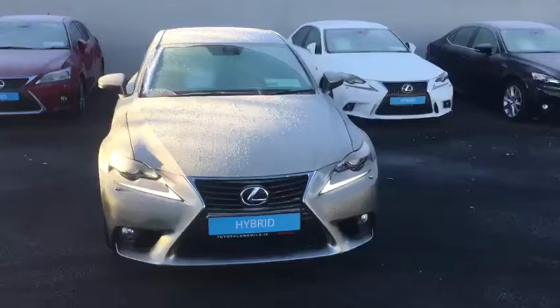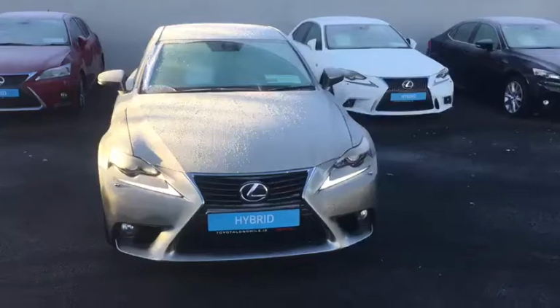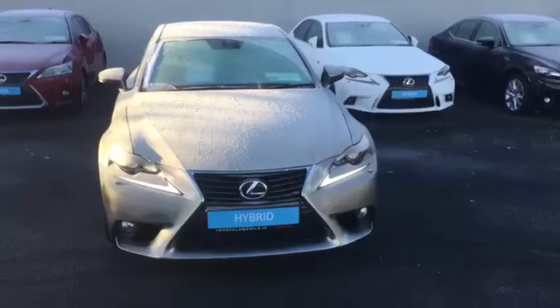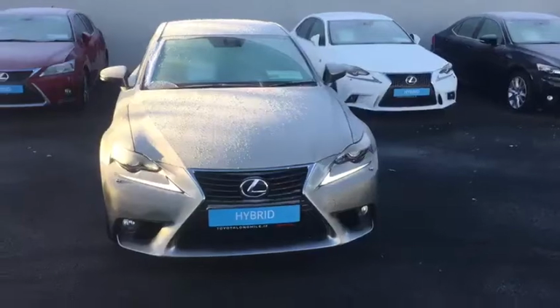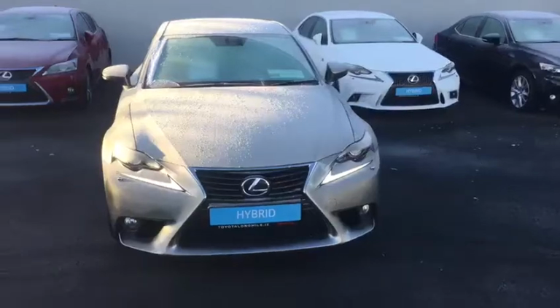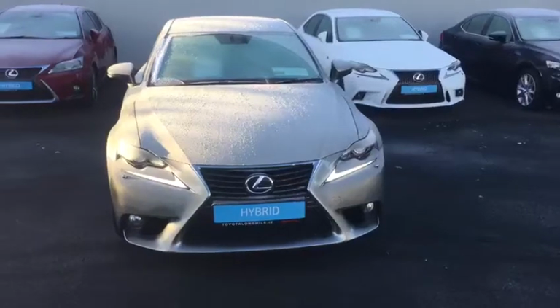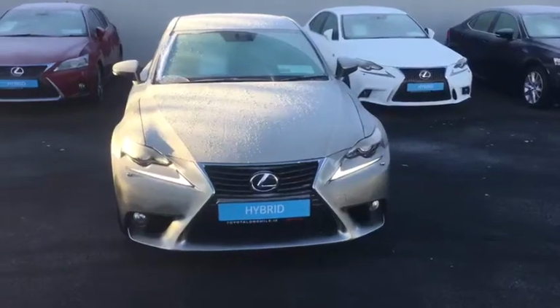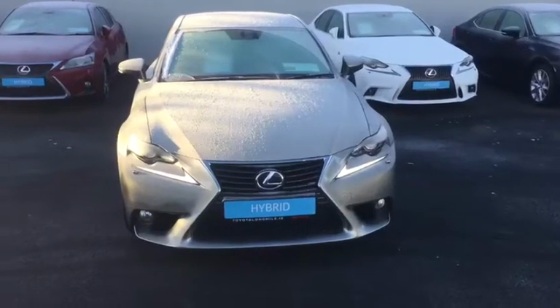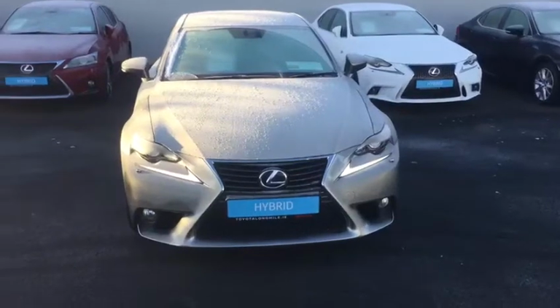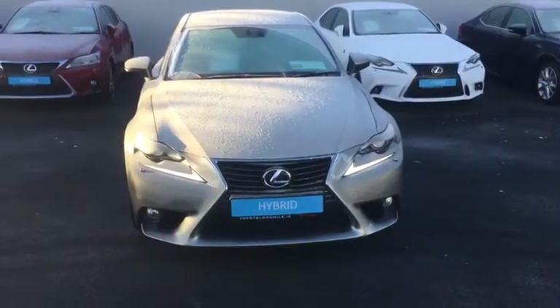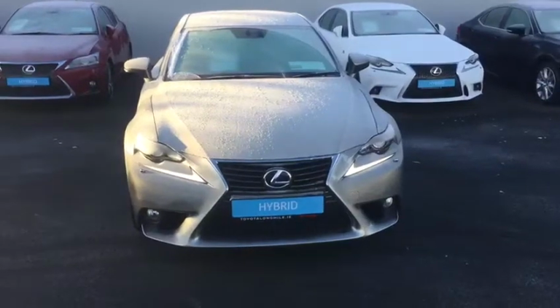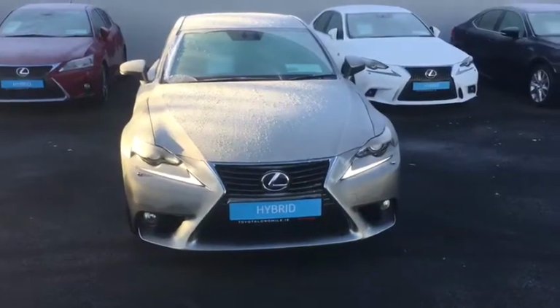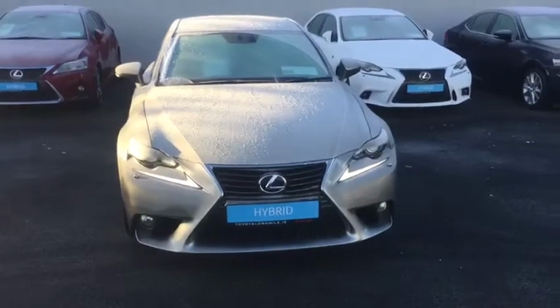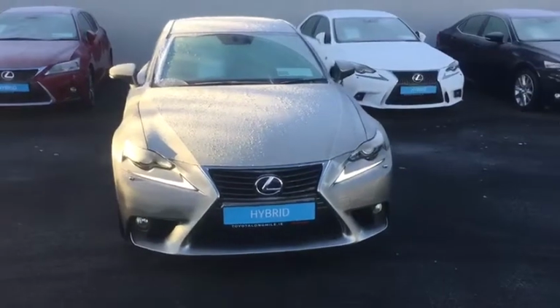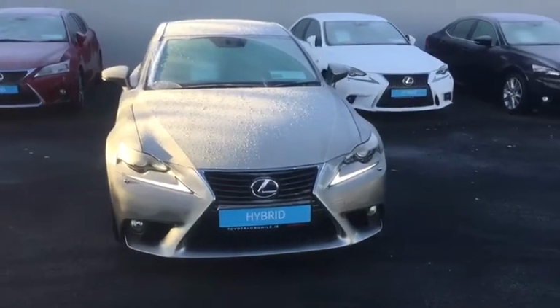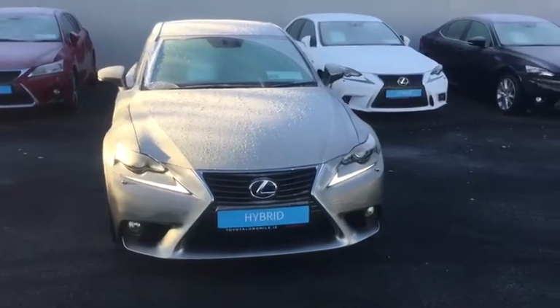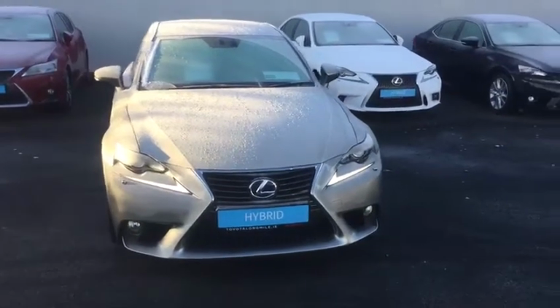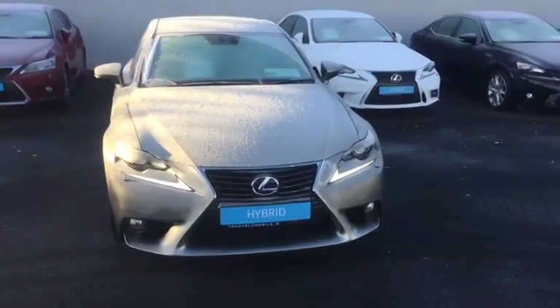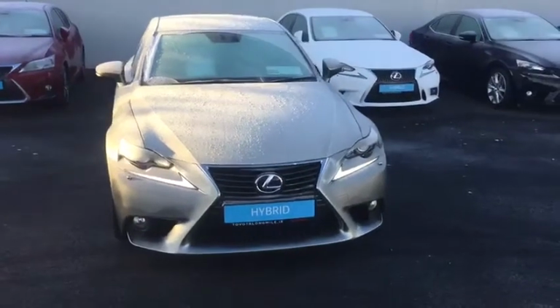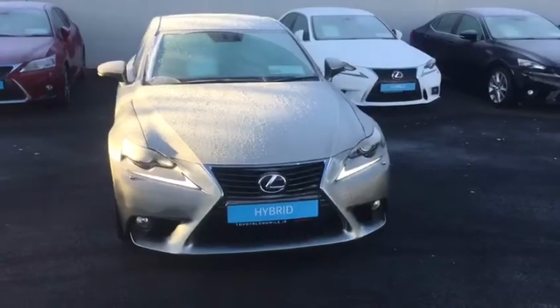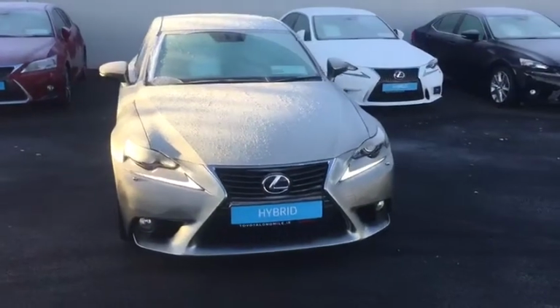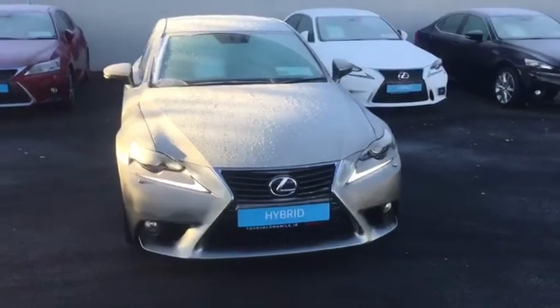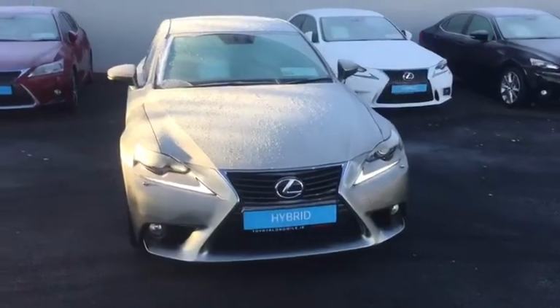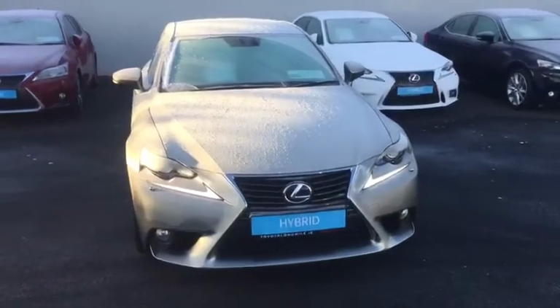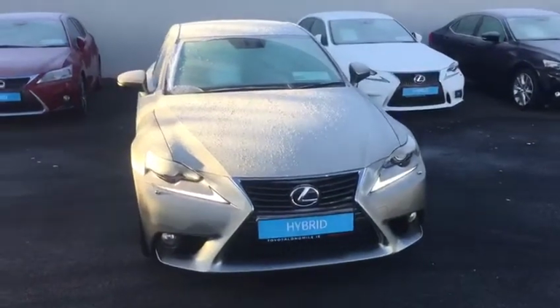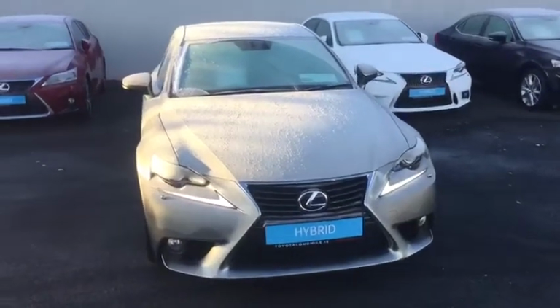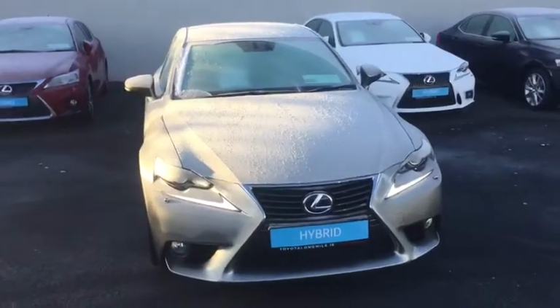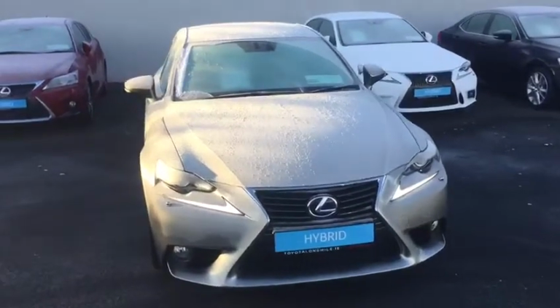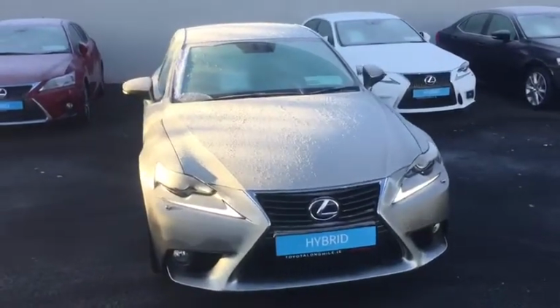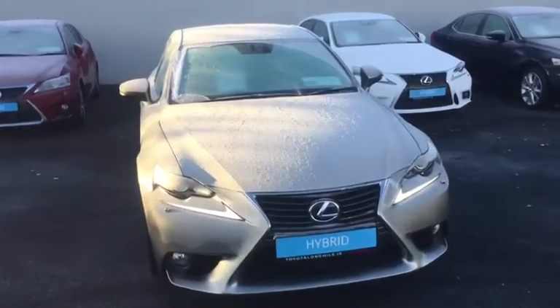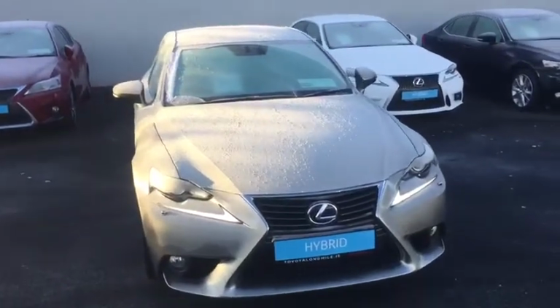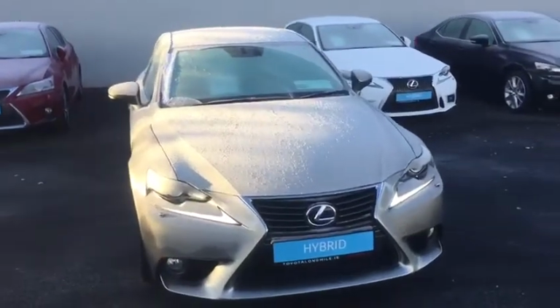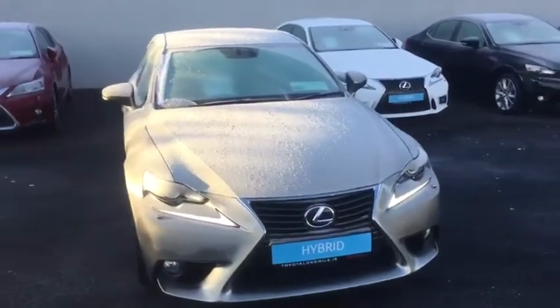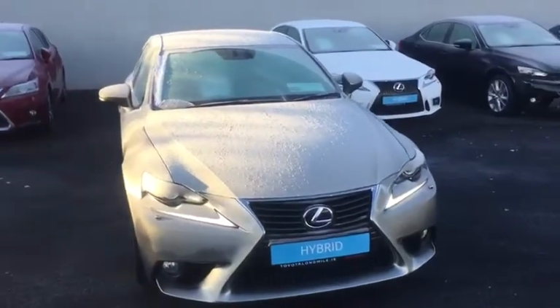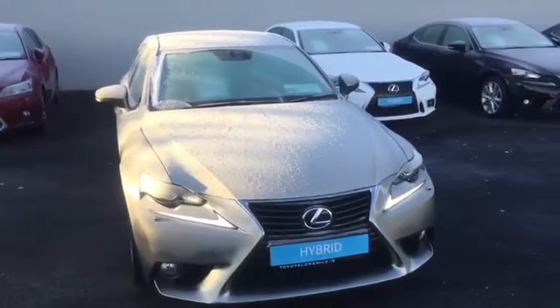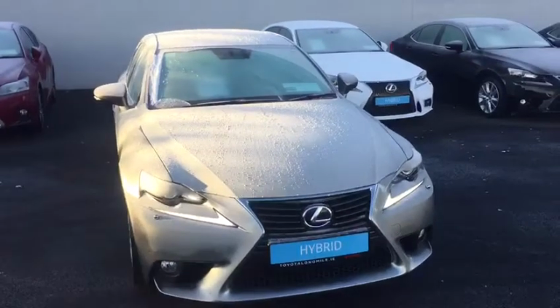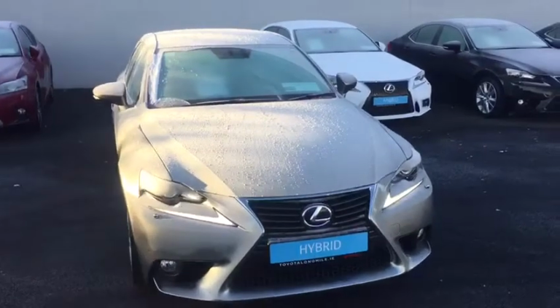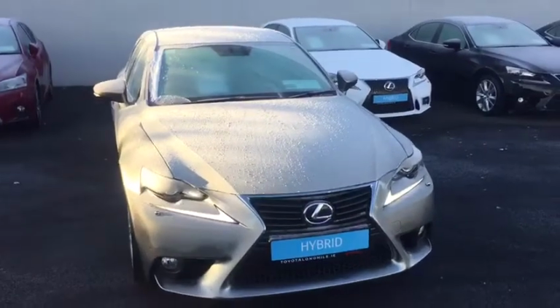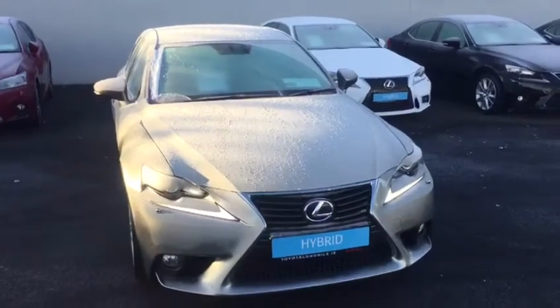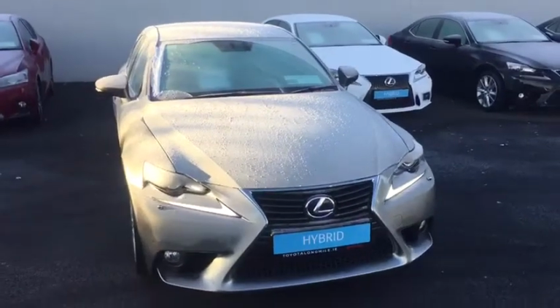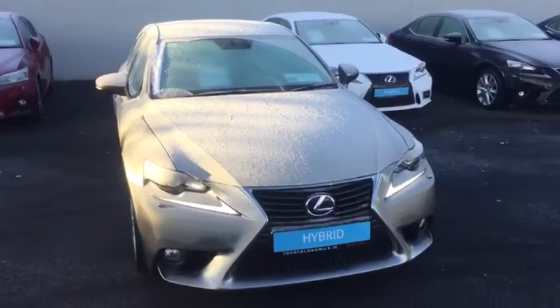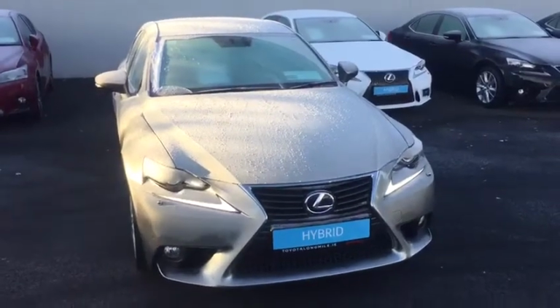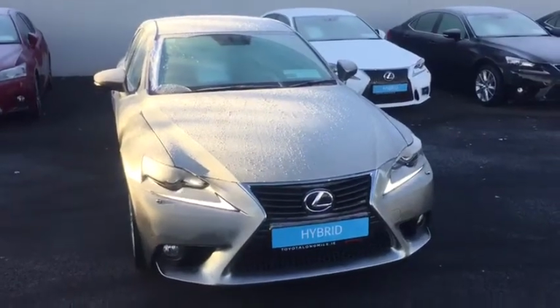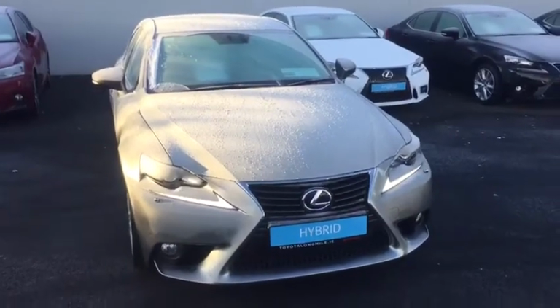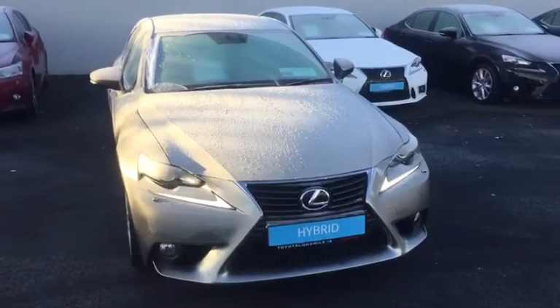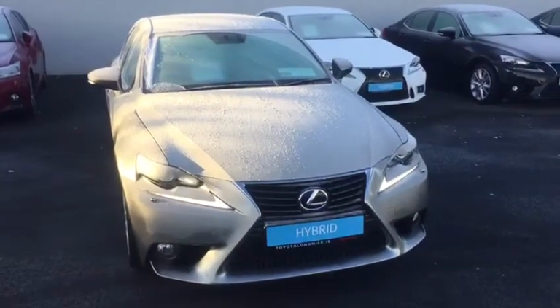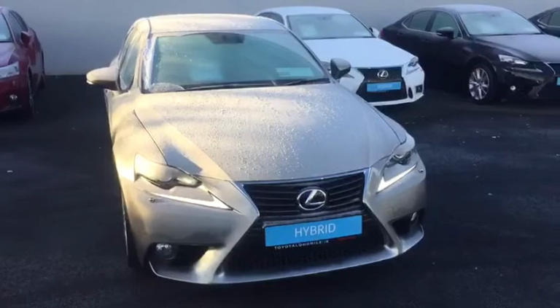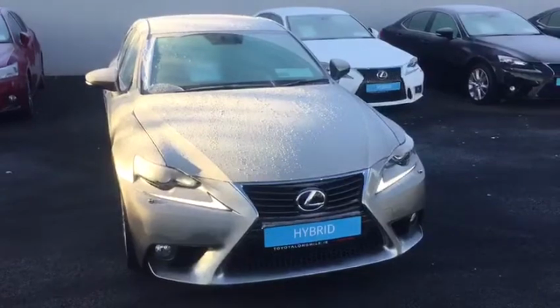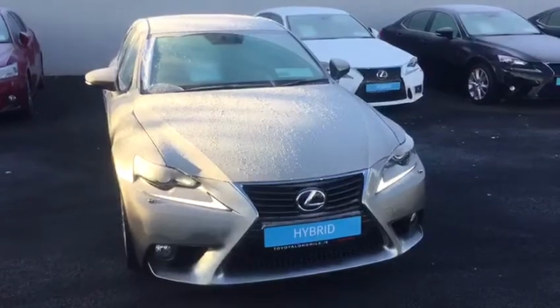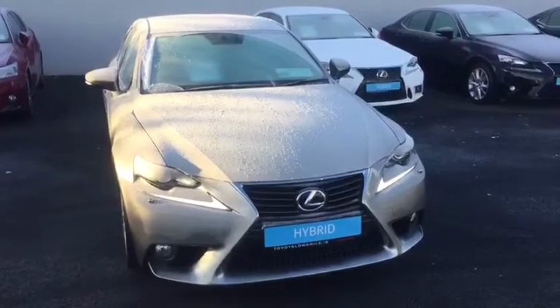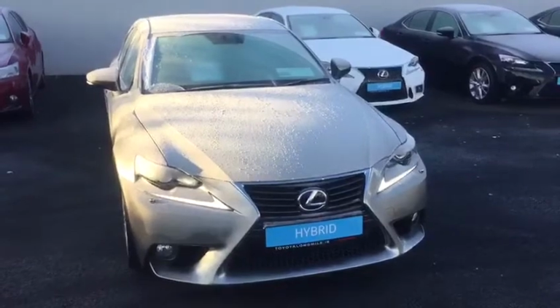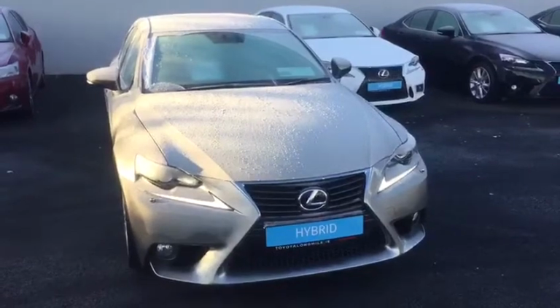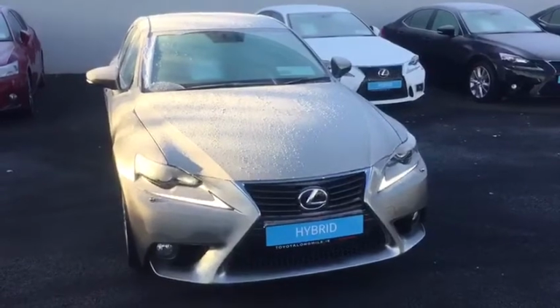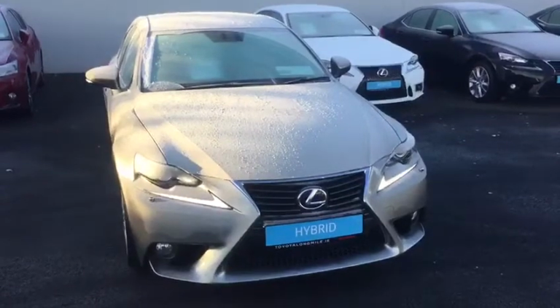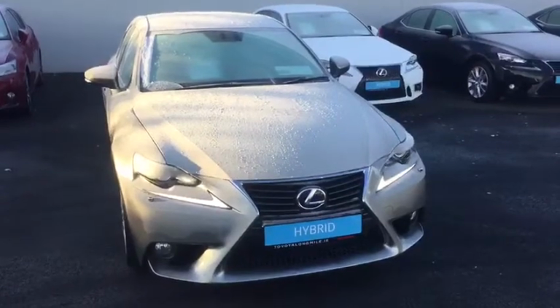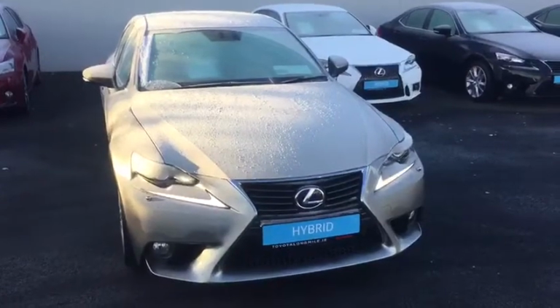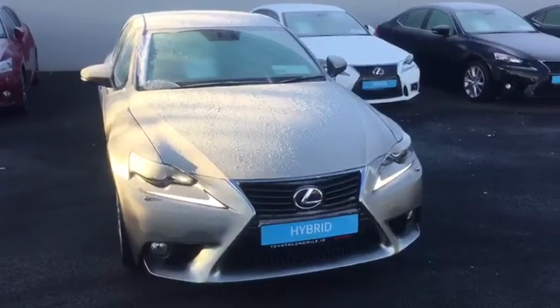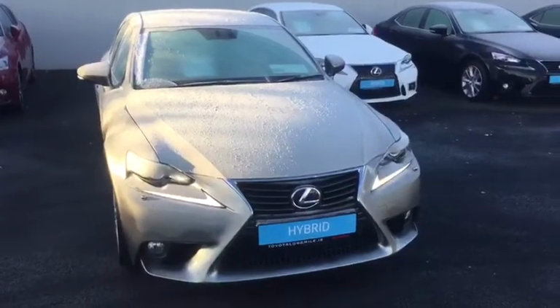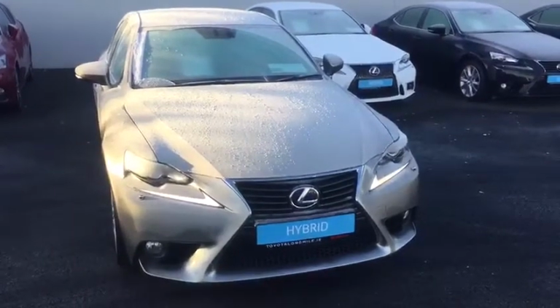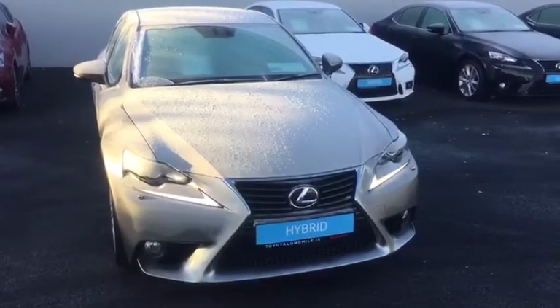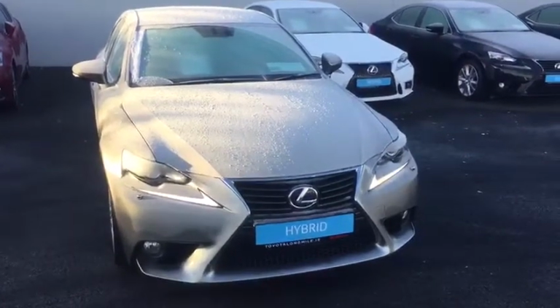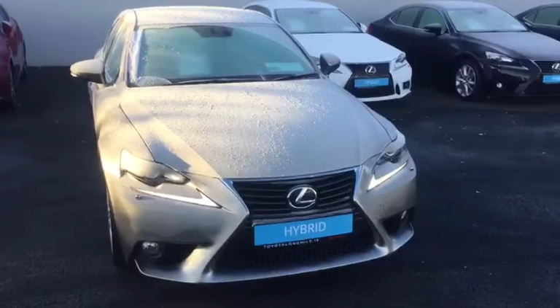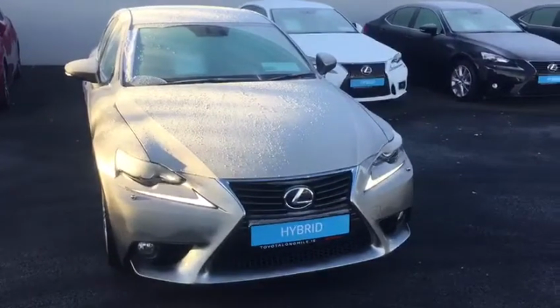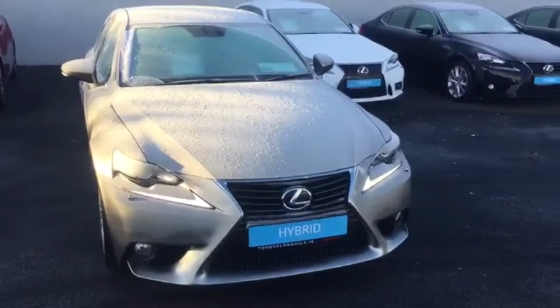Hello and welcome to Teo Longwell. Today let's introduce you to this 2014 Lexus IS300 Hybrid Executive.